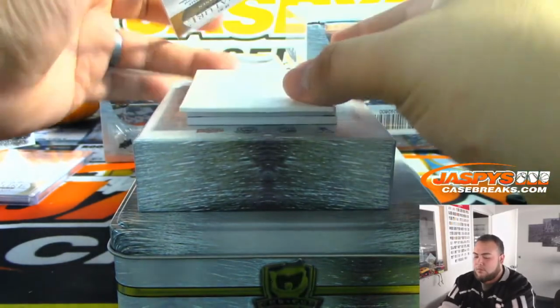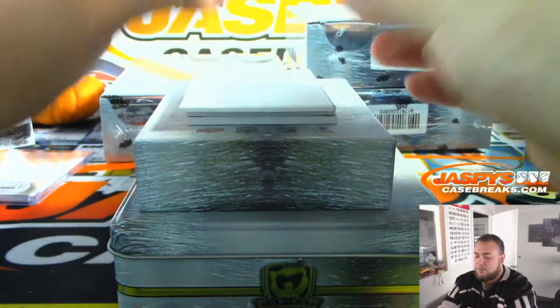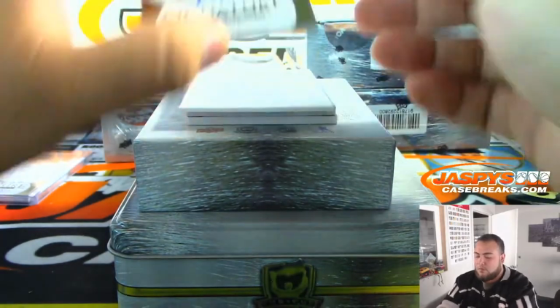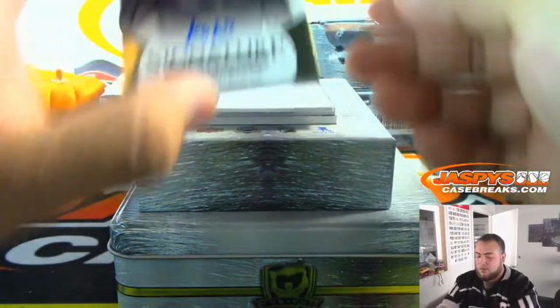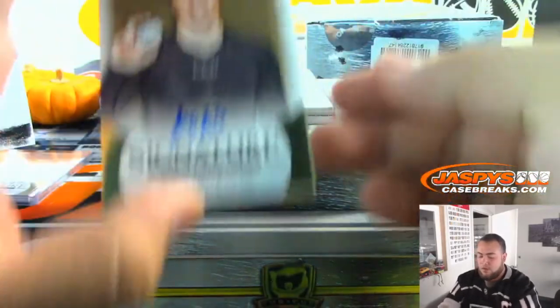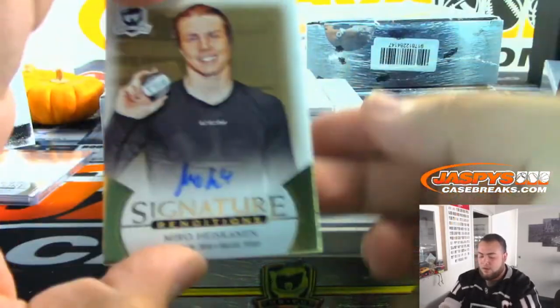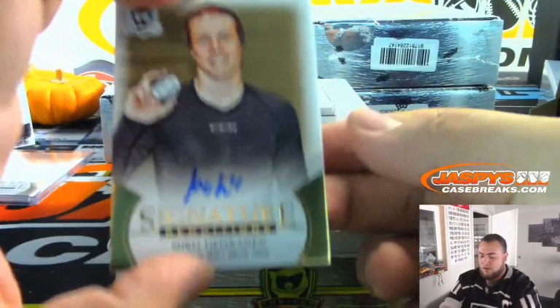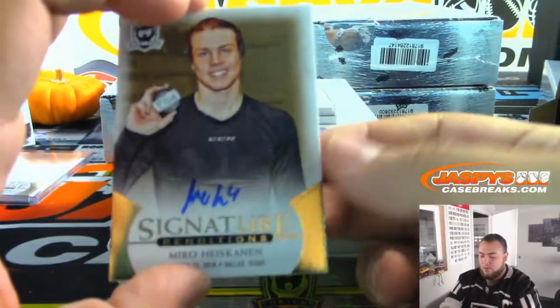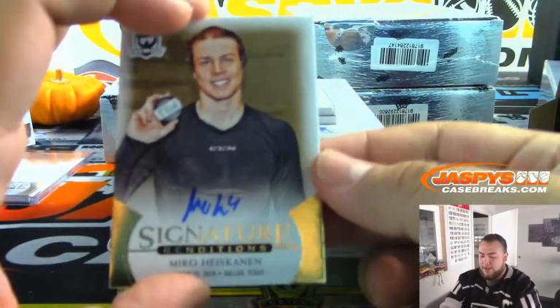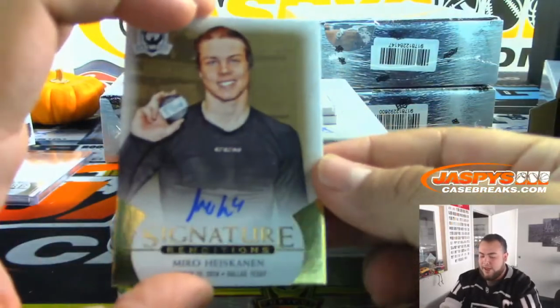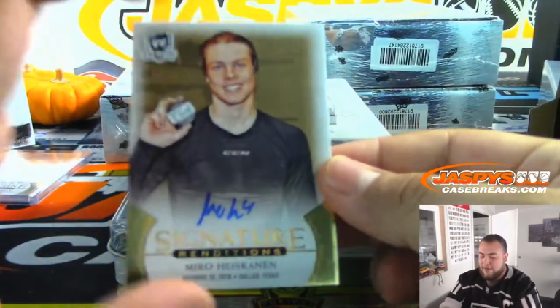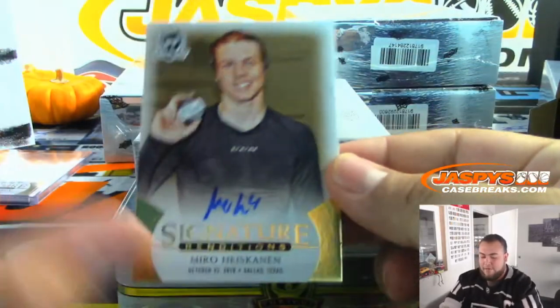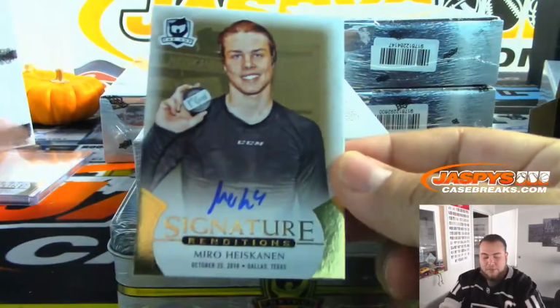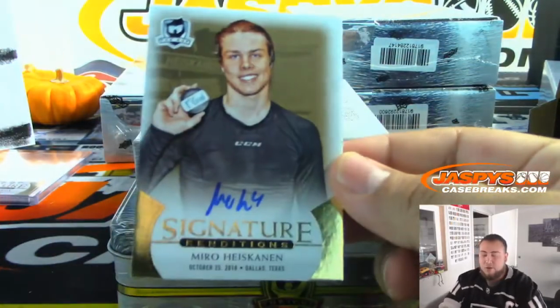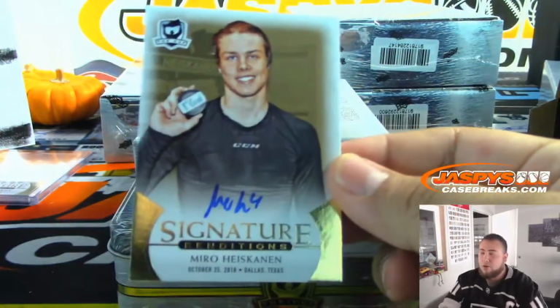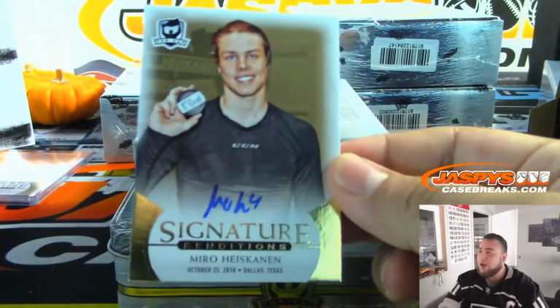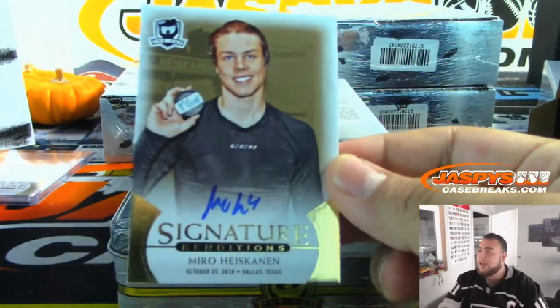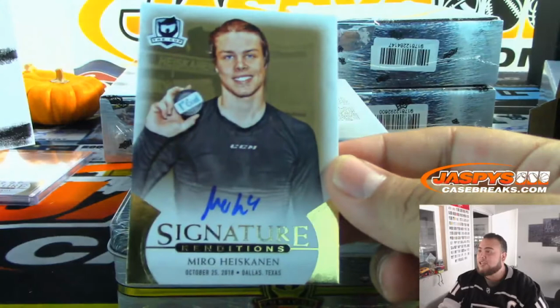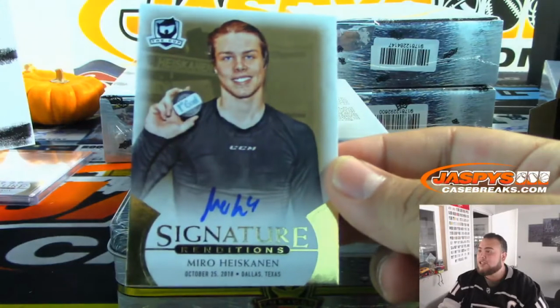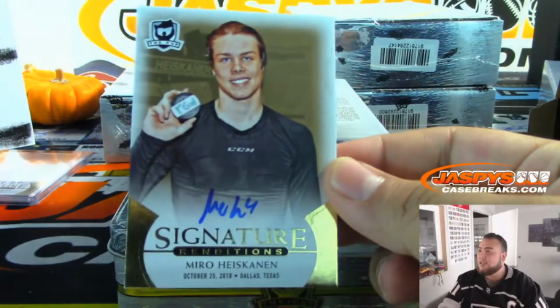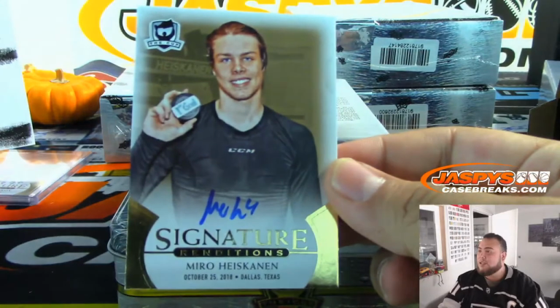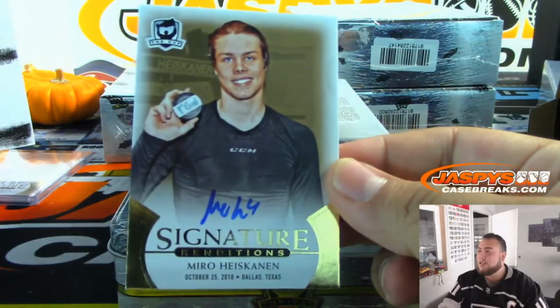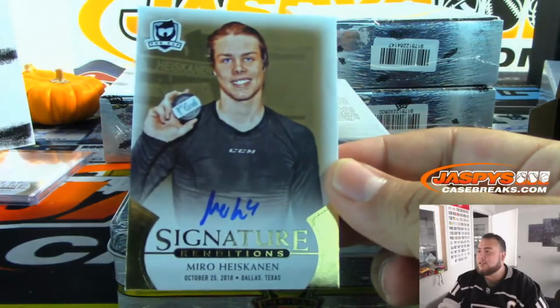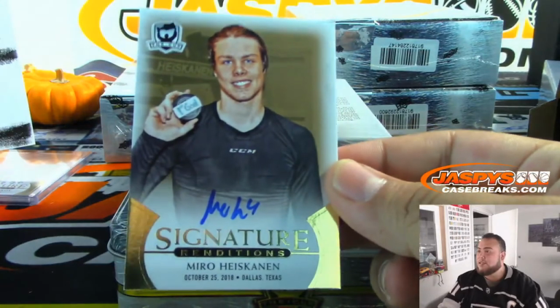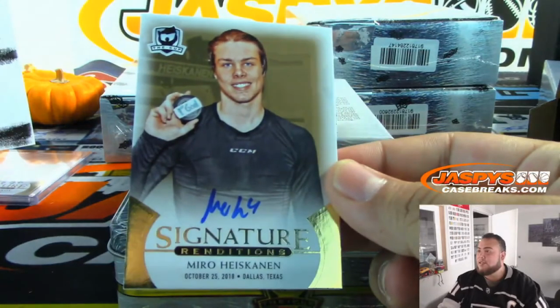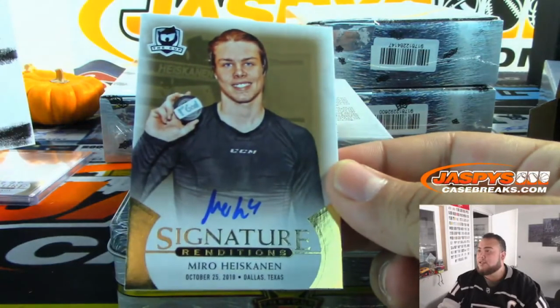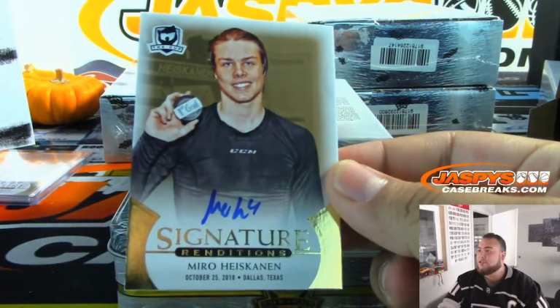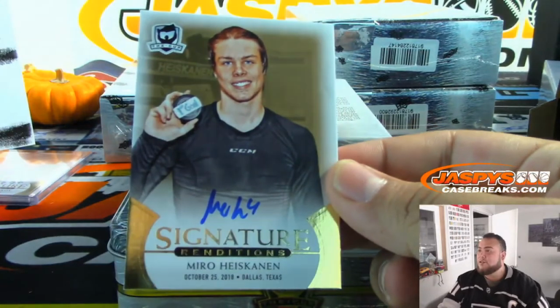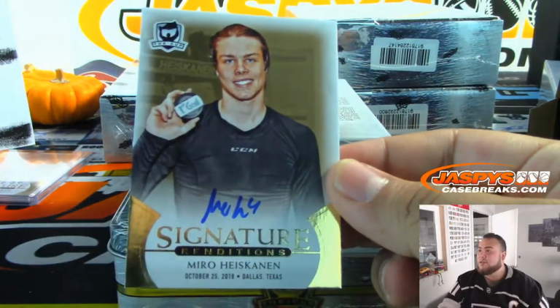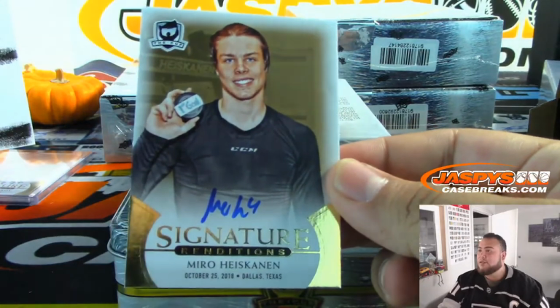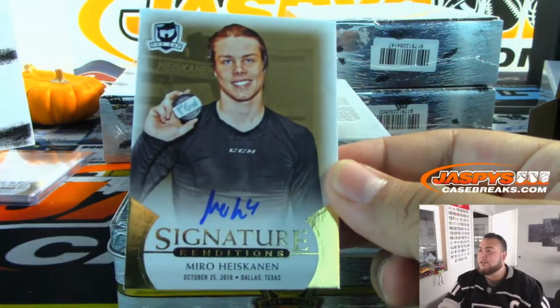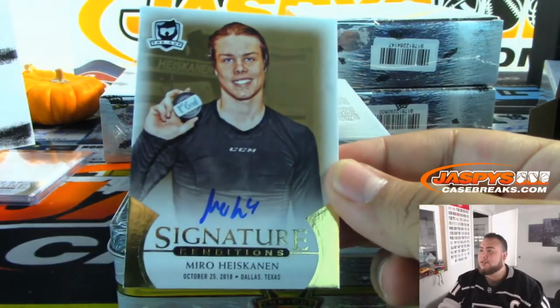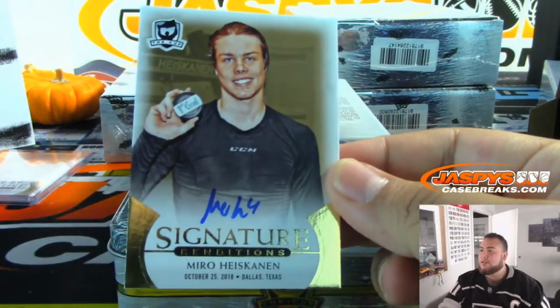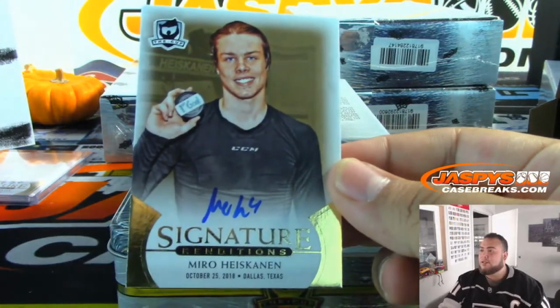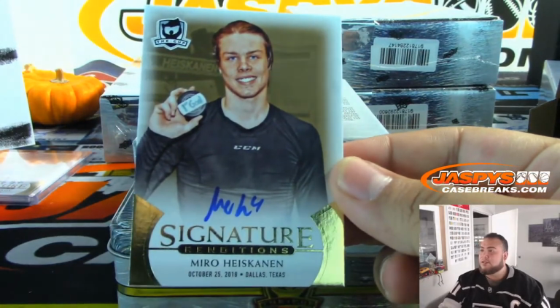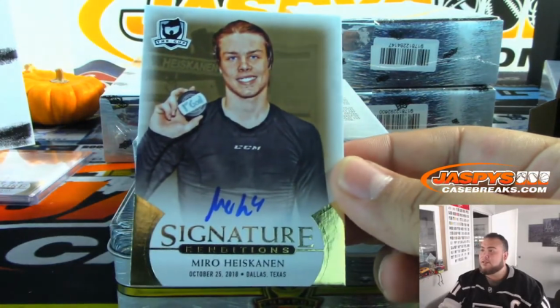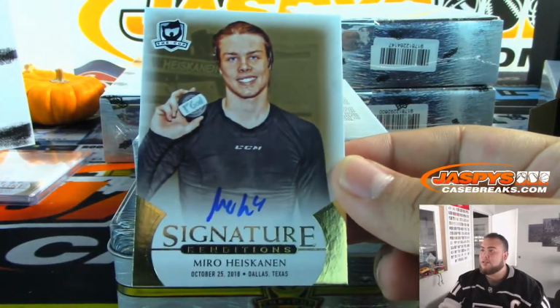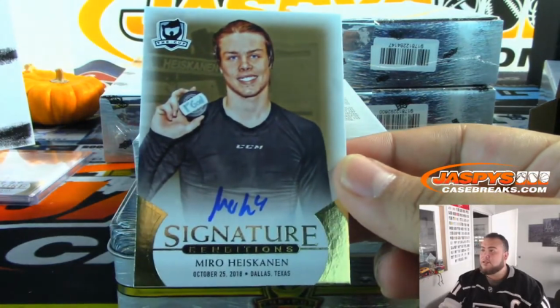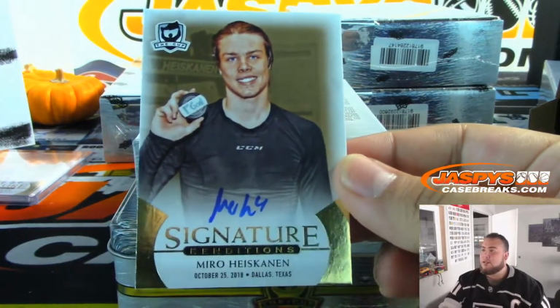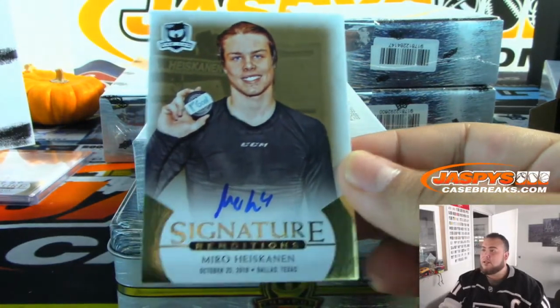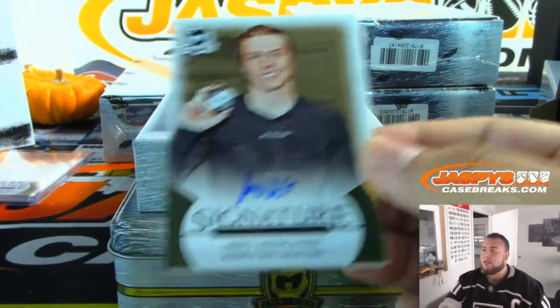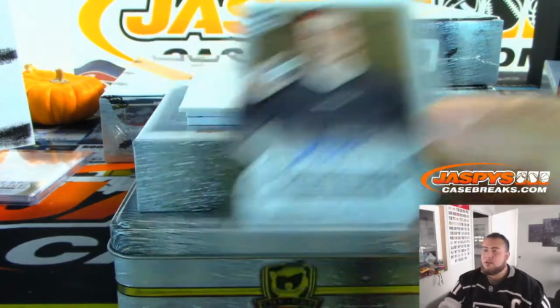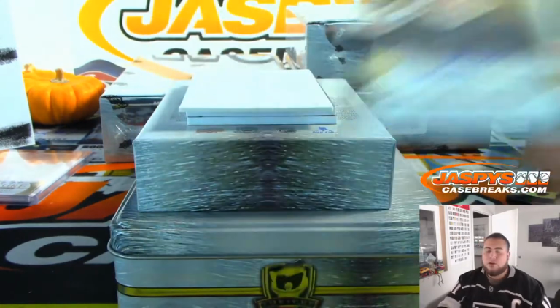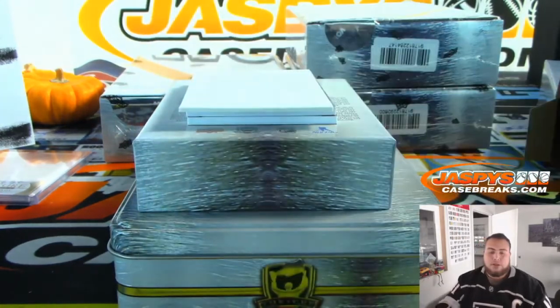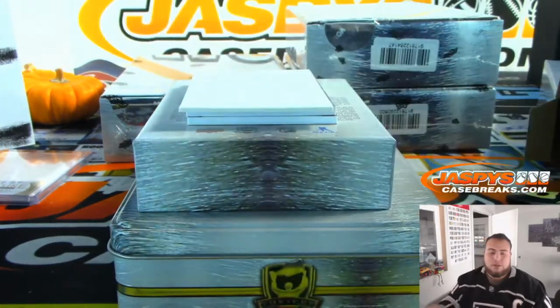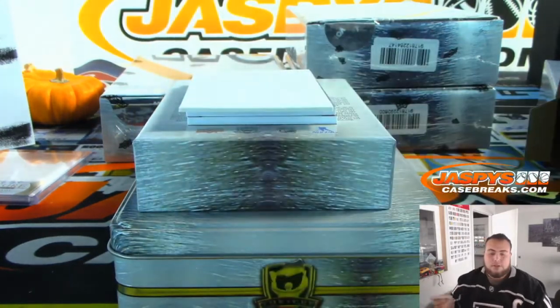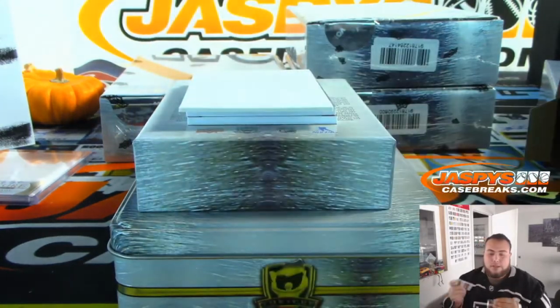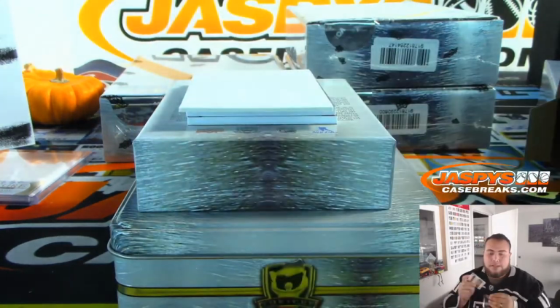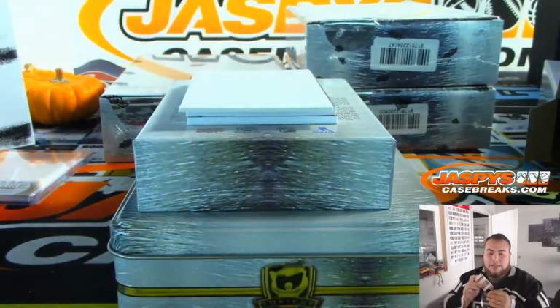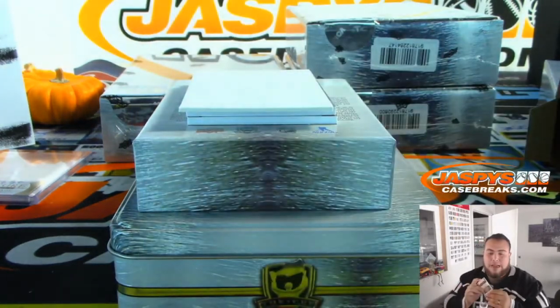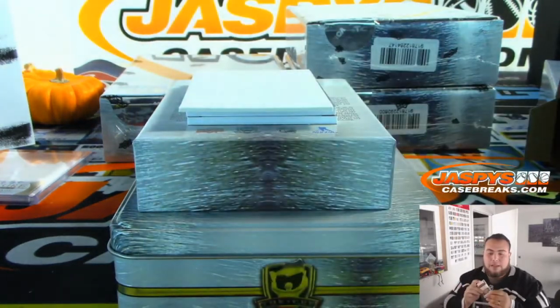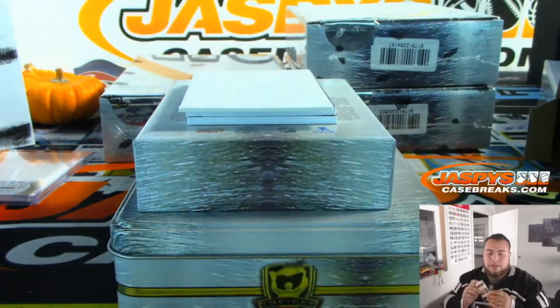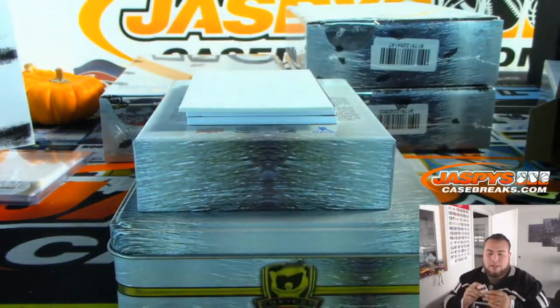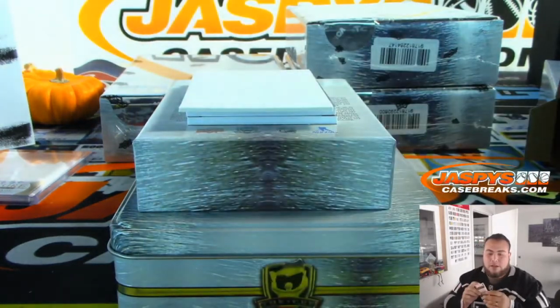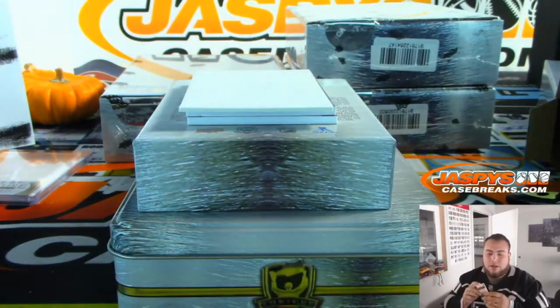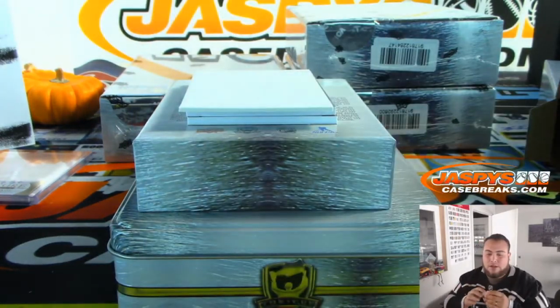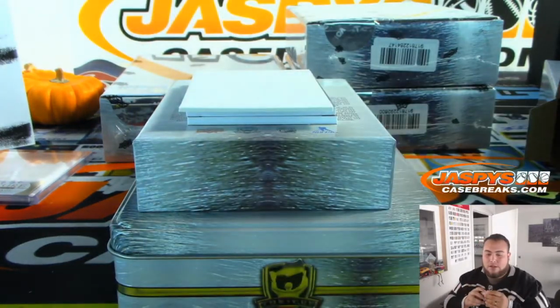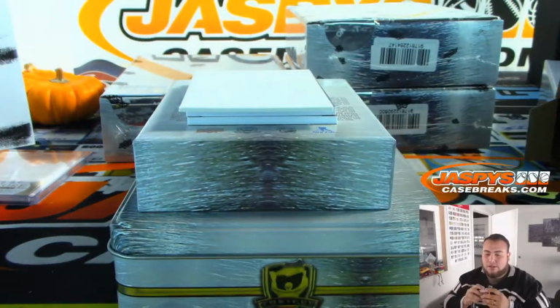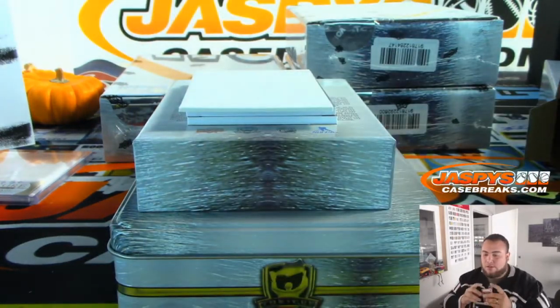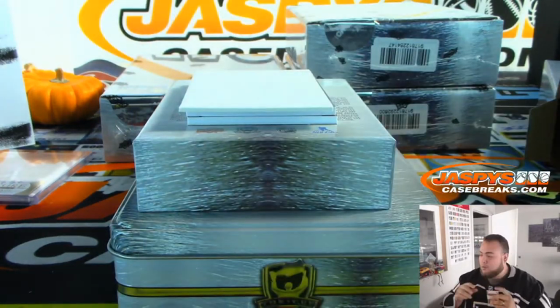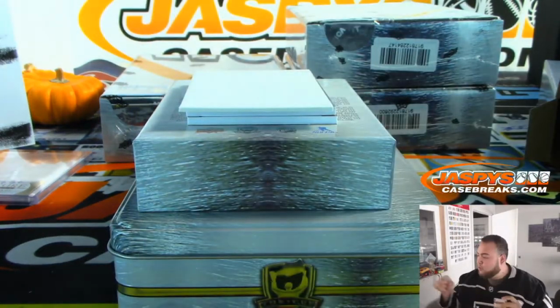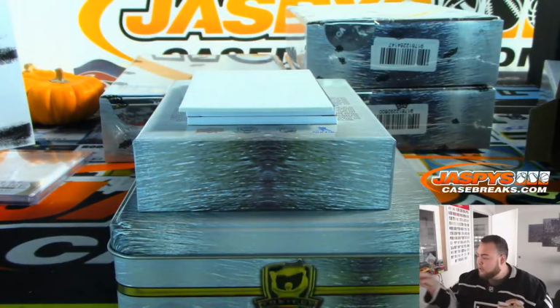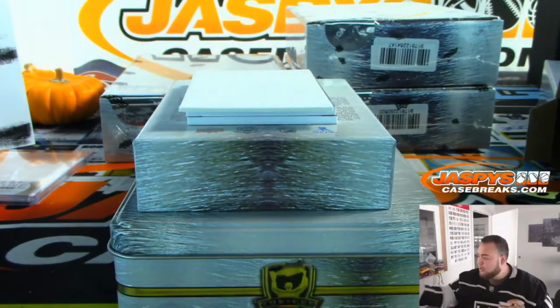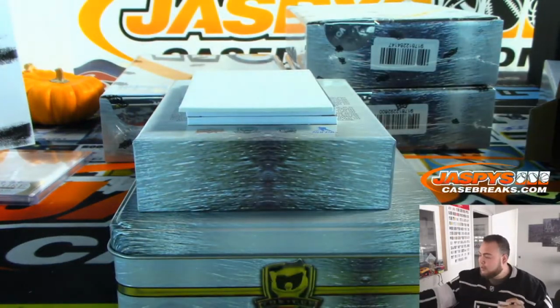We have Miro Heiskanen, Signature Renditions, going to the Dallas Stars — William.